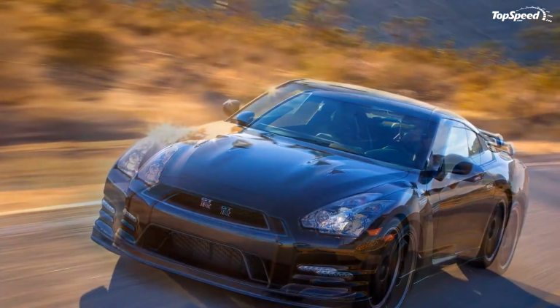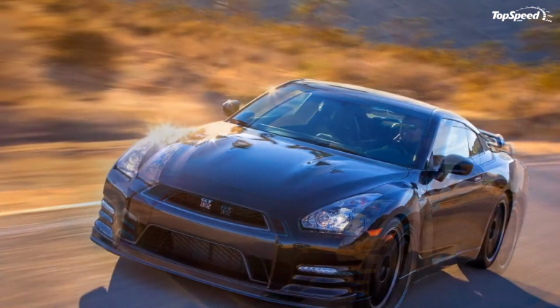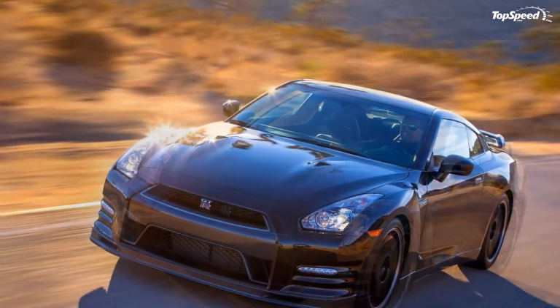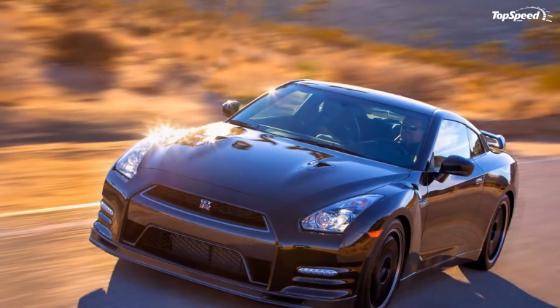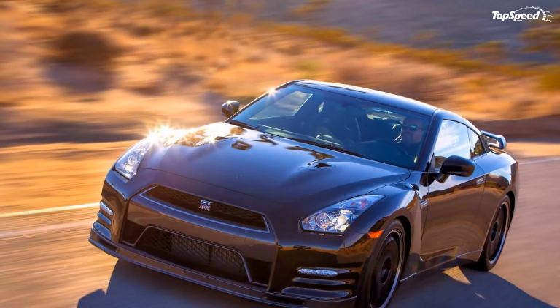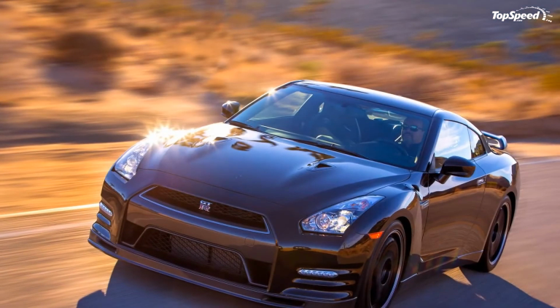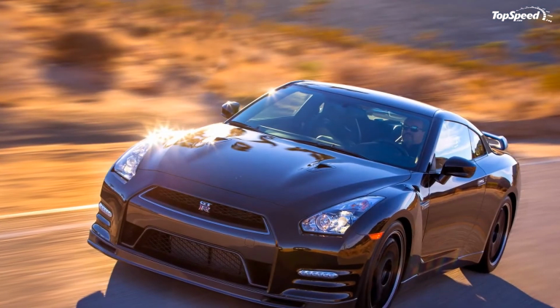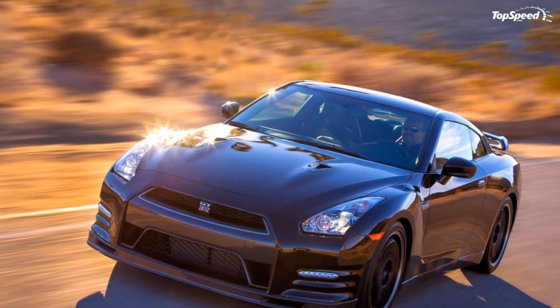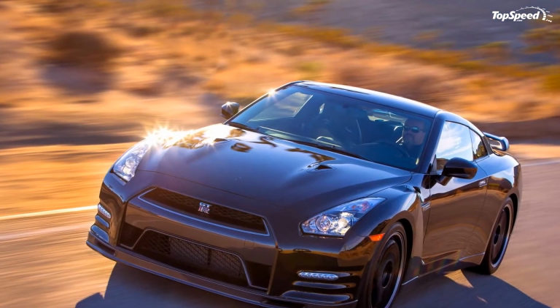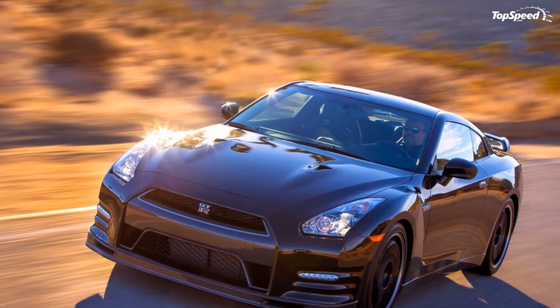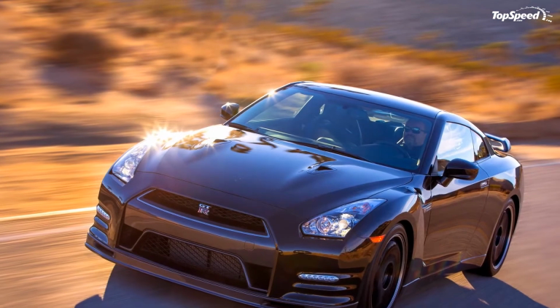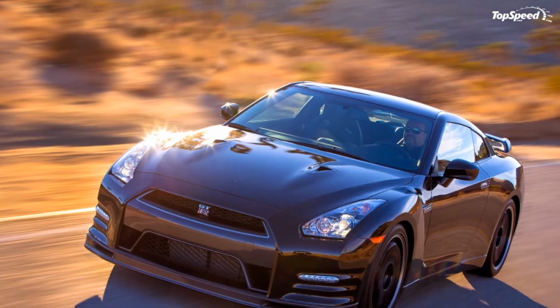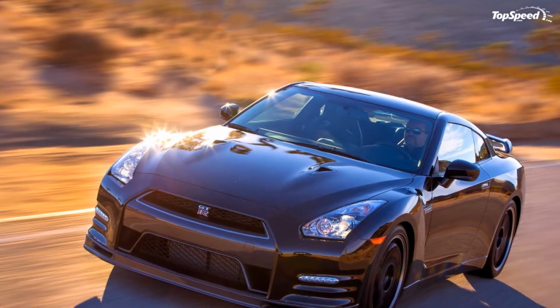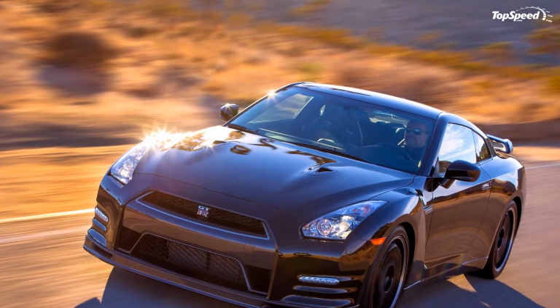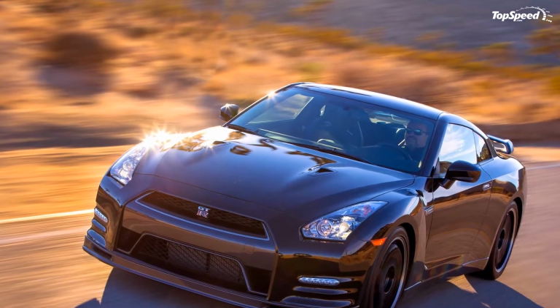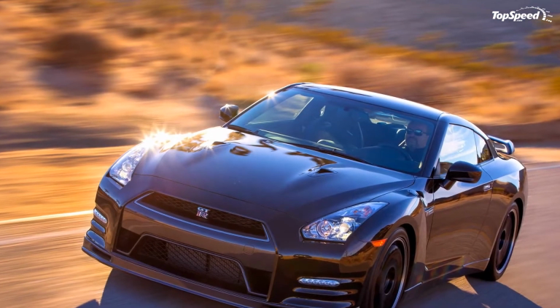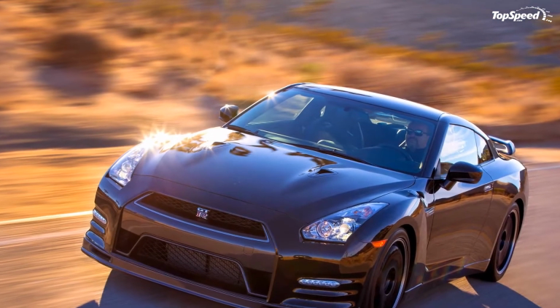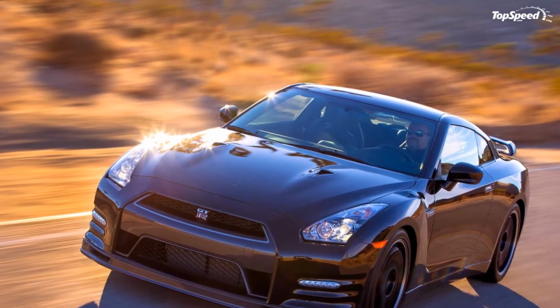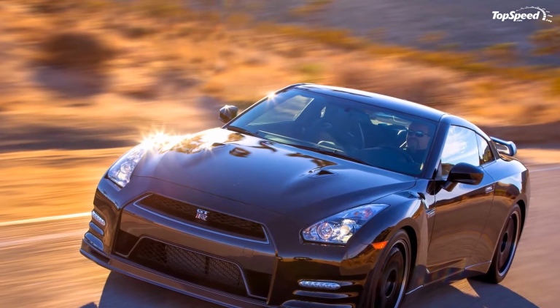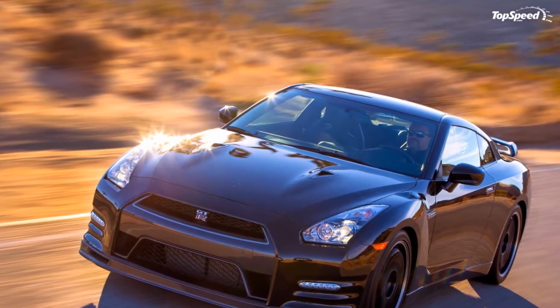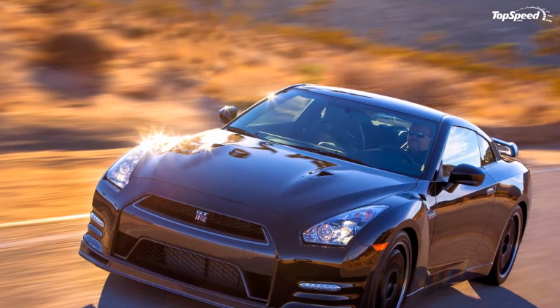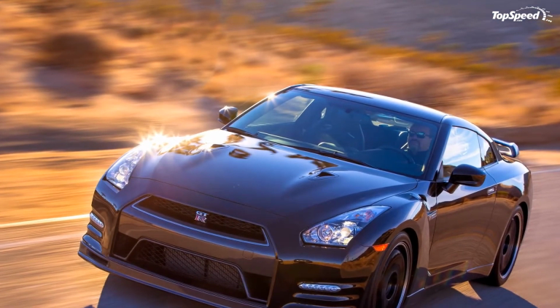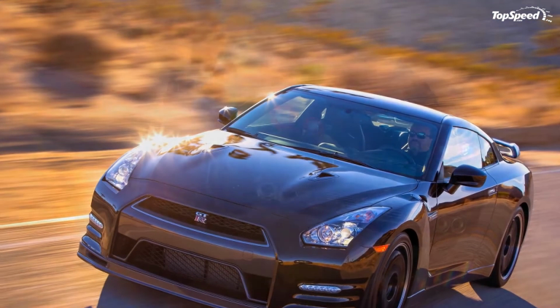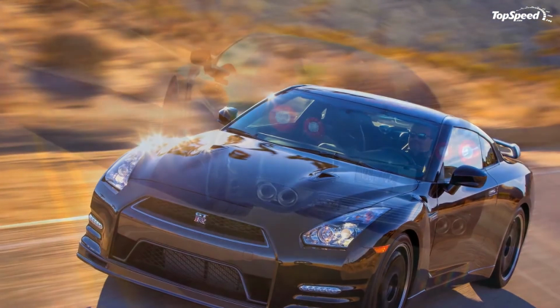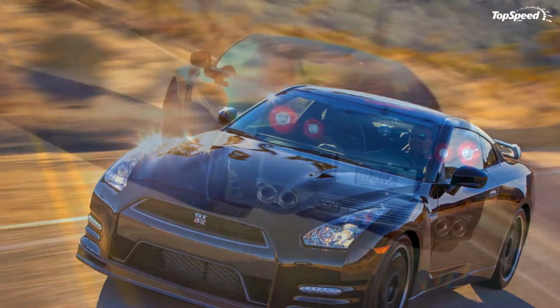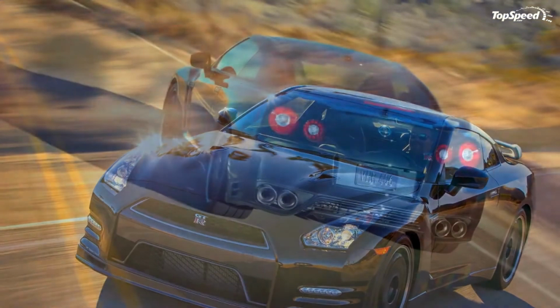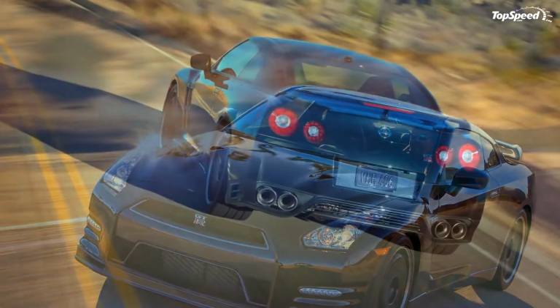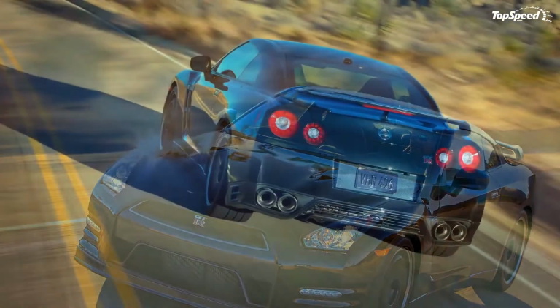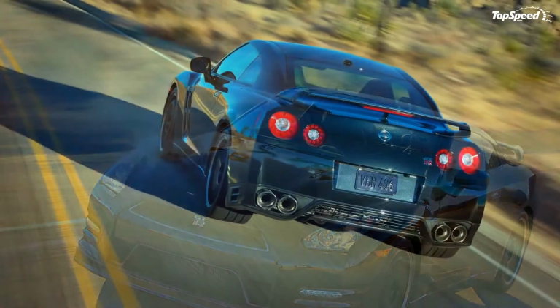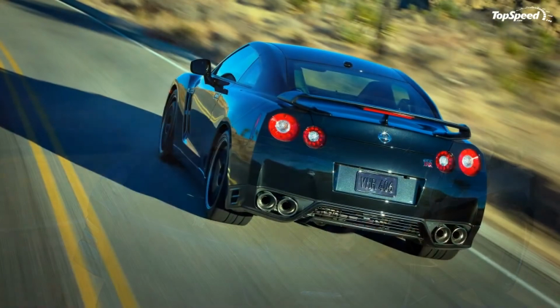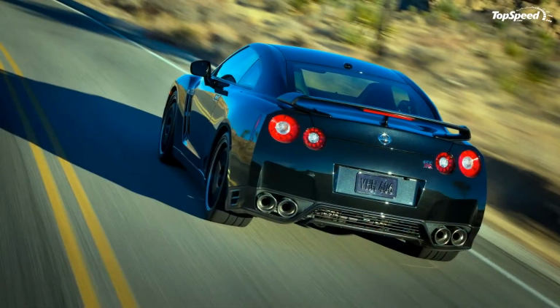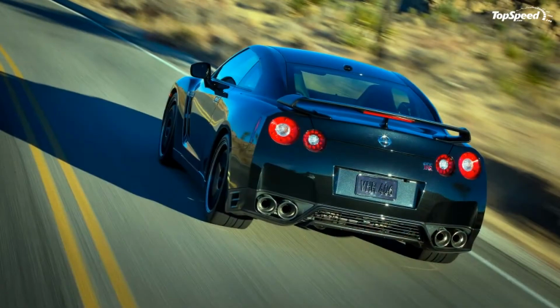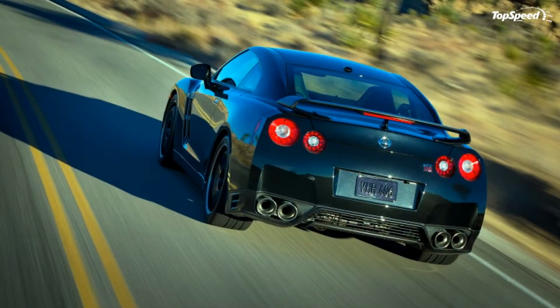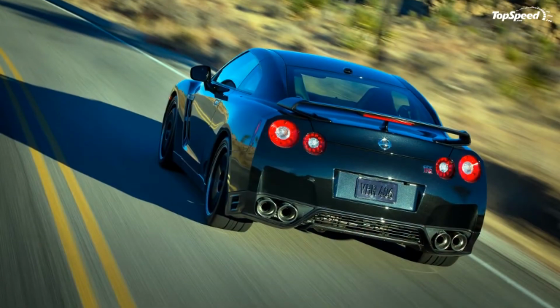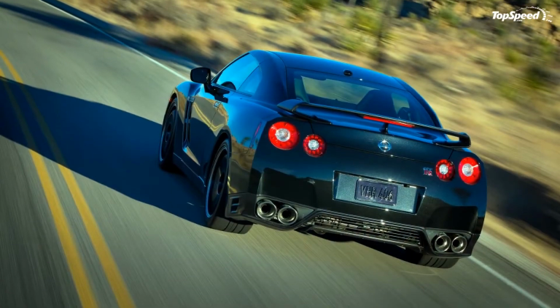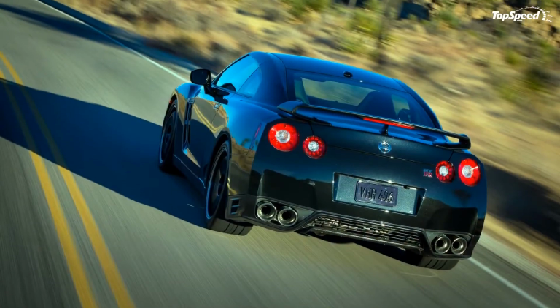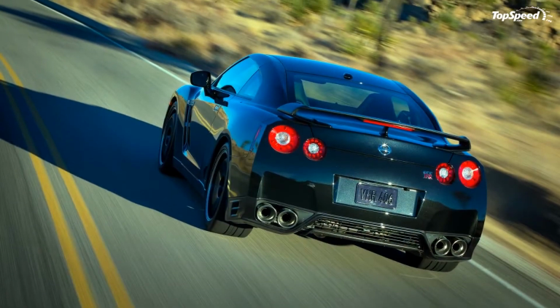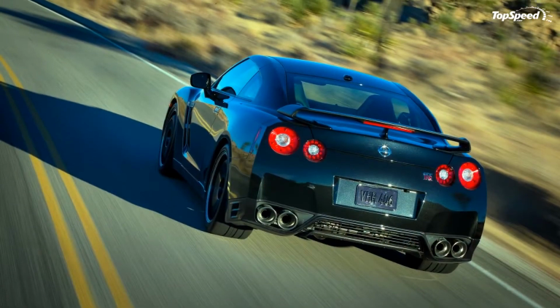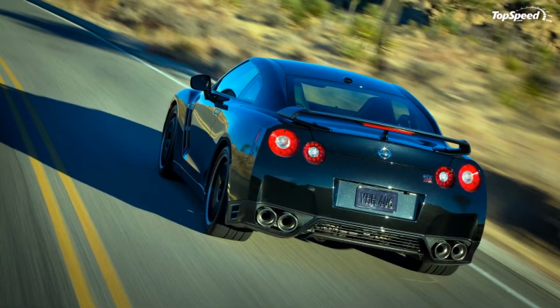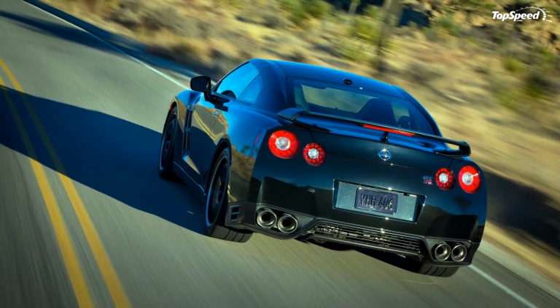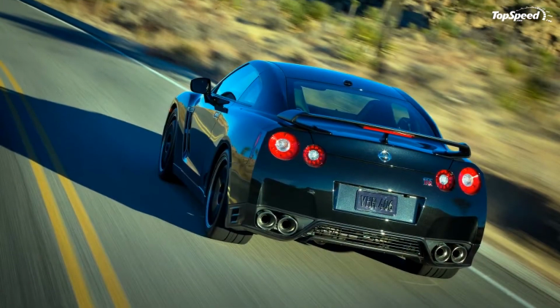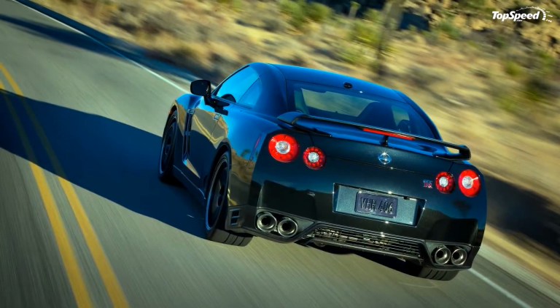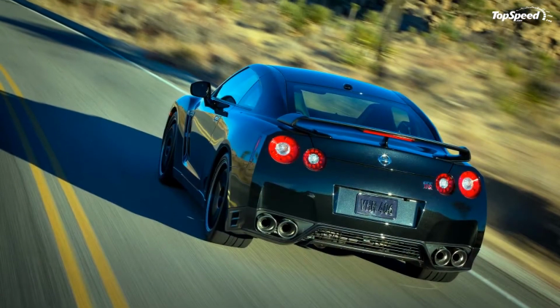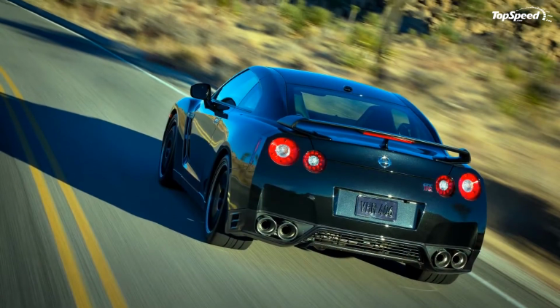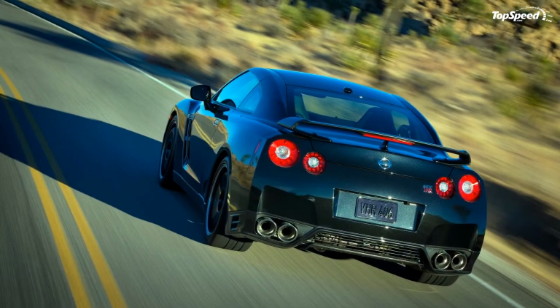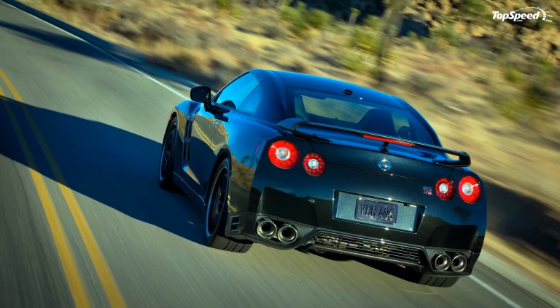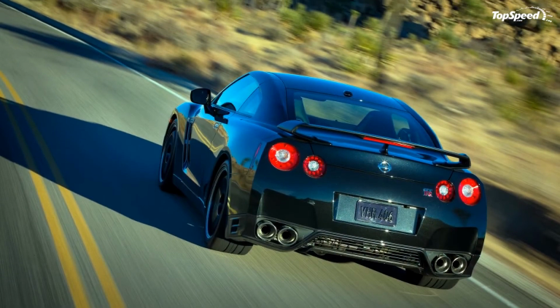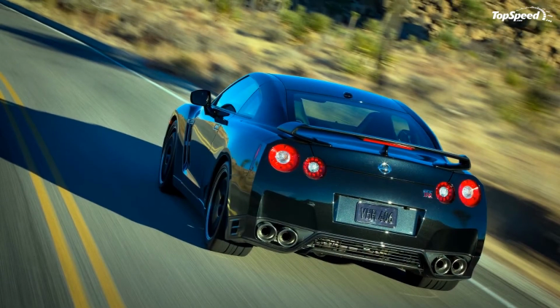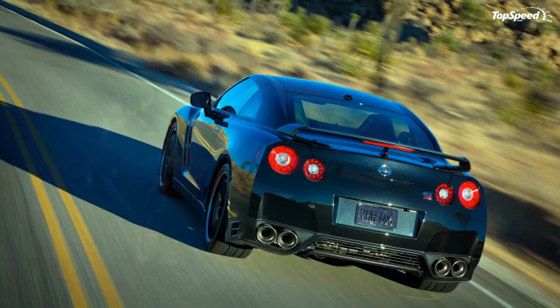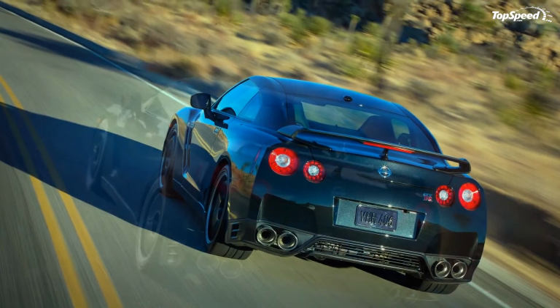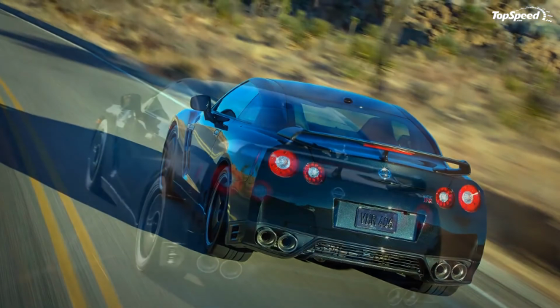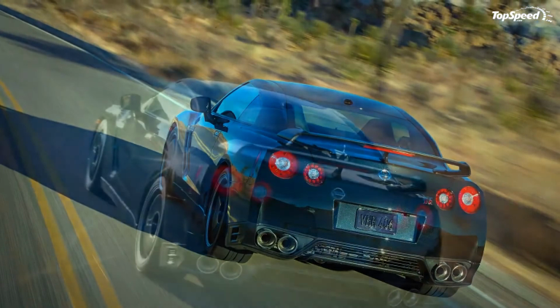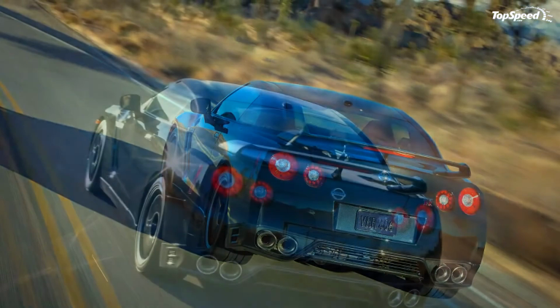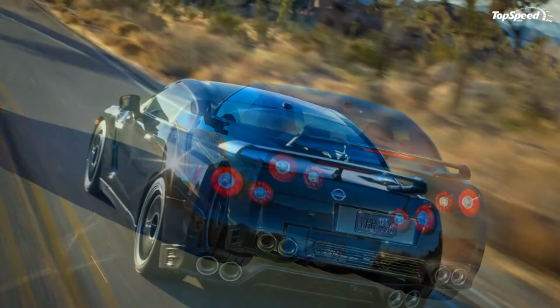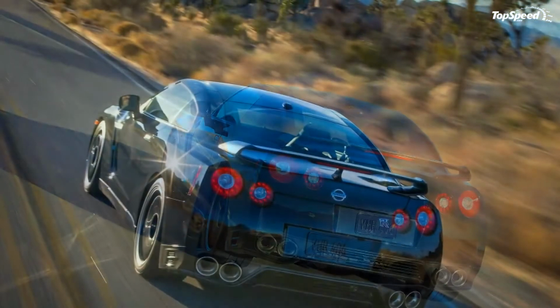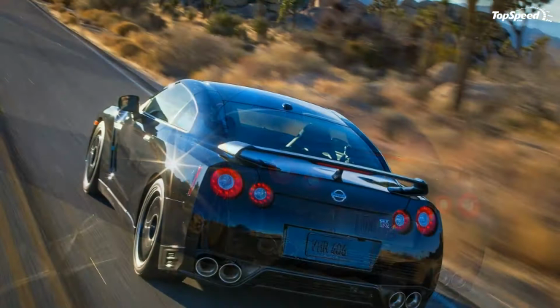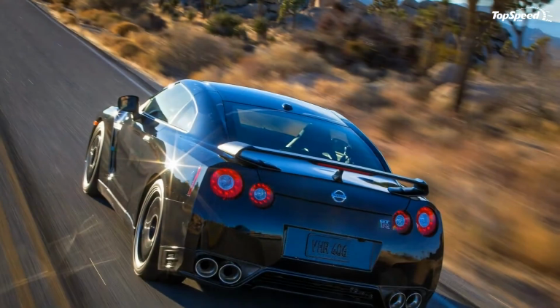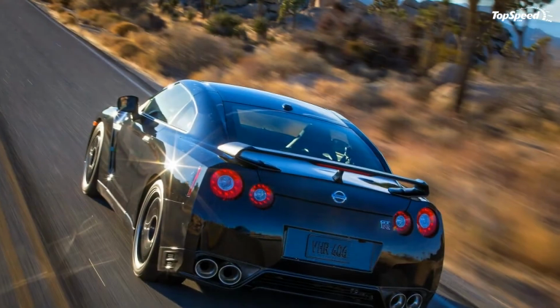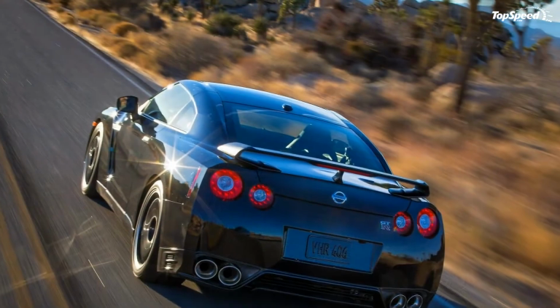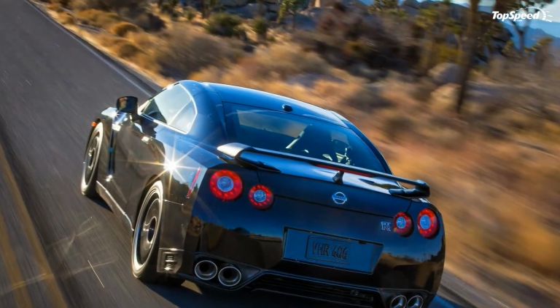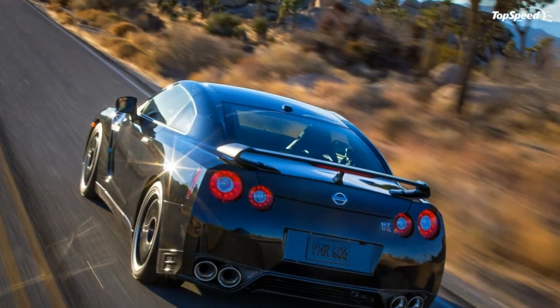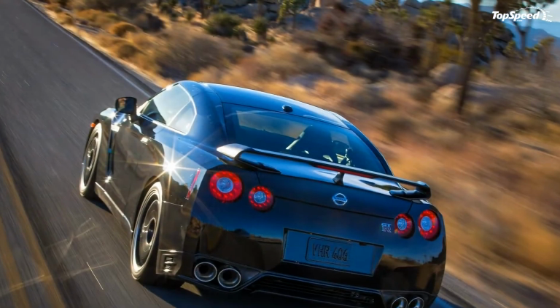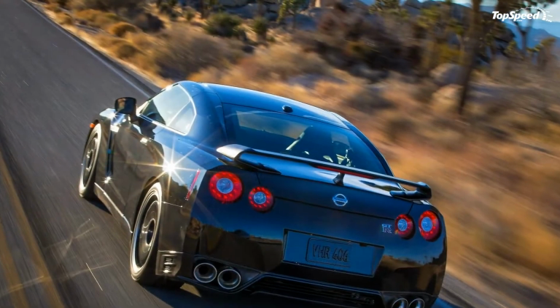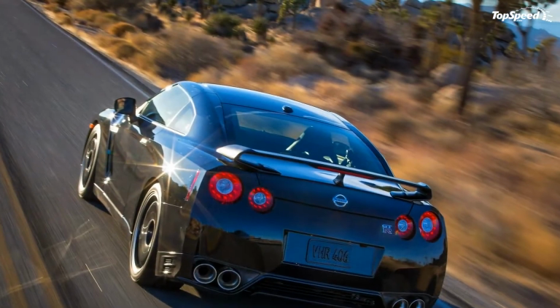Update the 1st of May 2013: Nissan has just revealed the pricing details on the 2014 GT-R Track Edition.